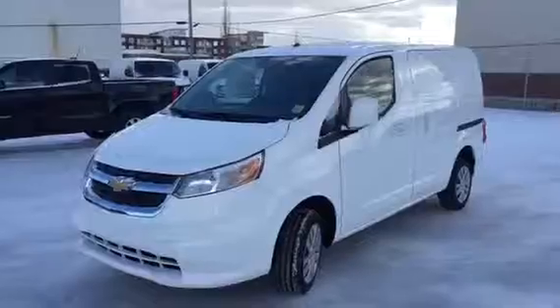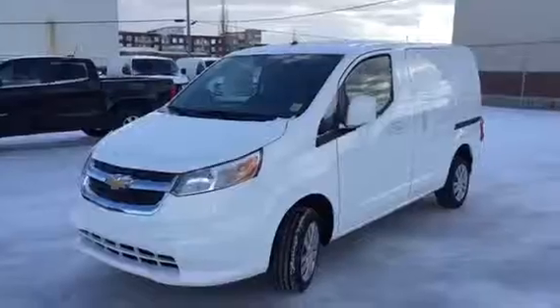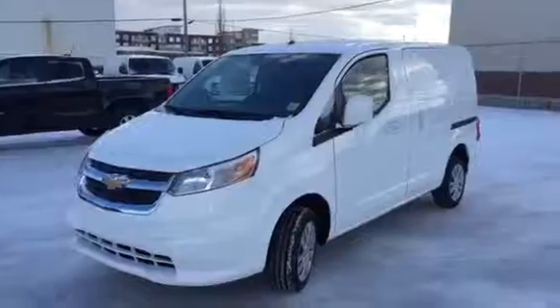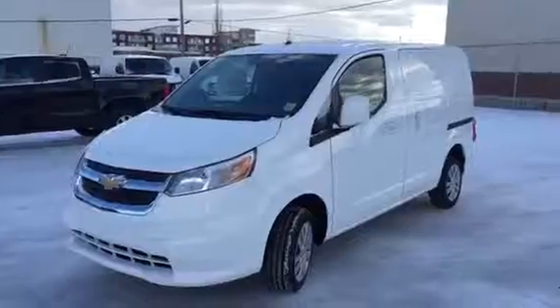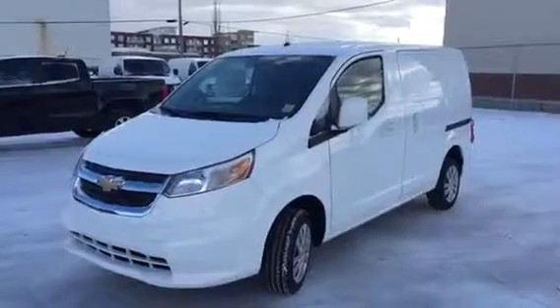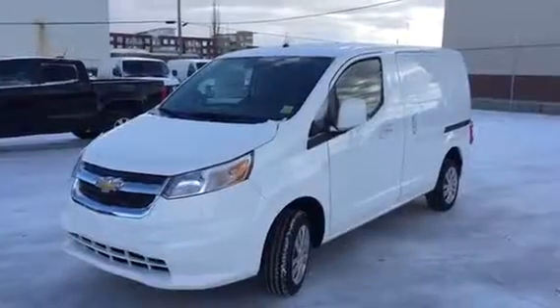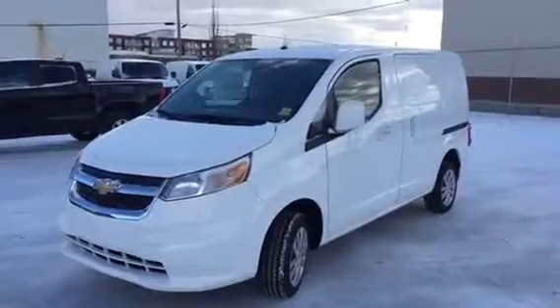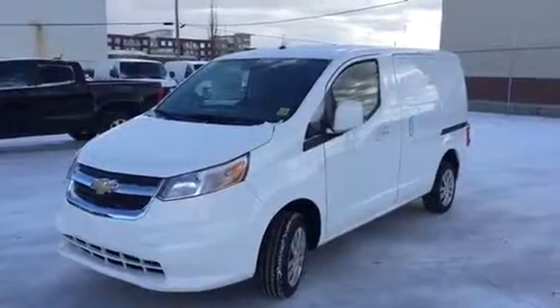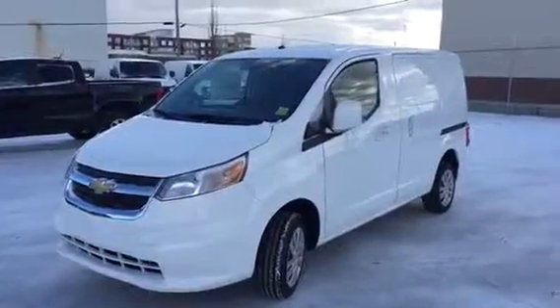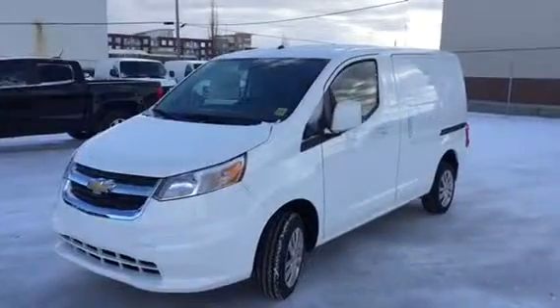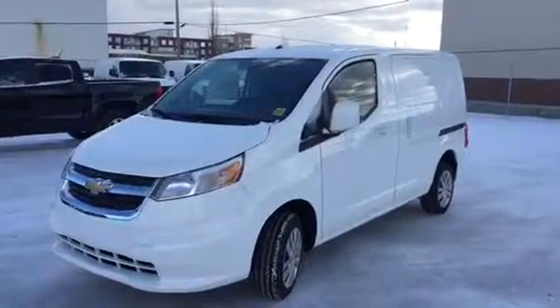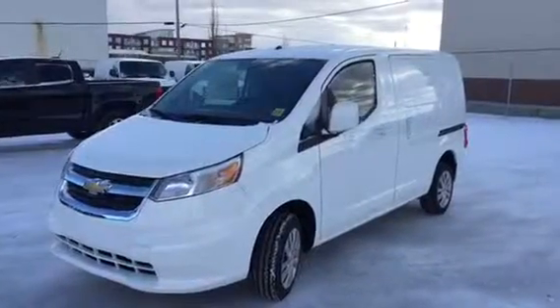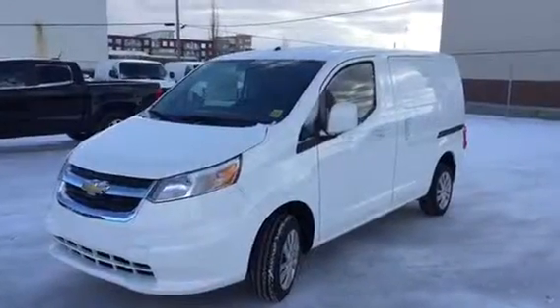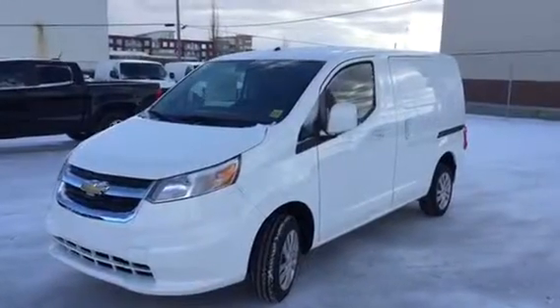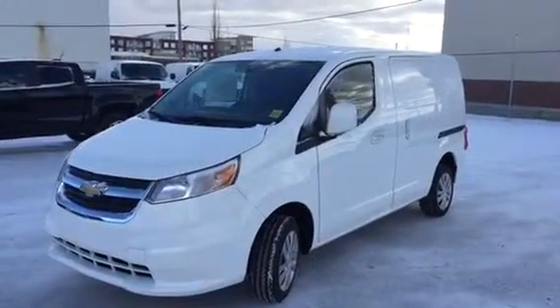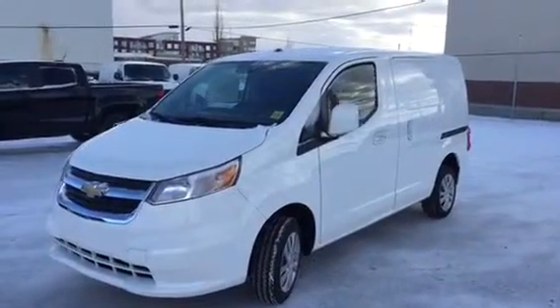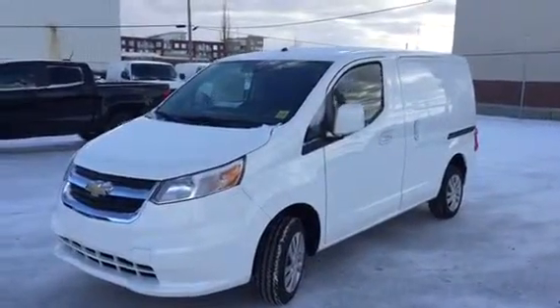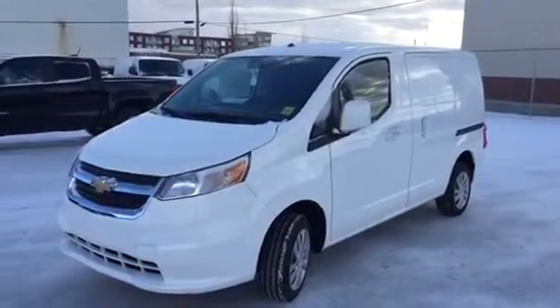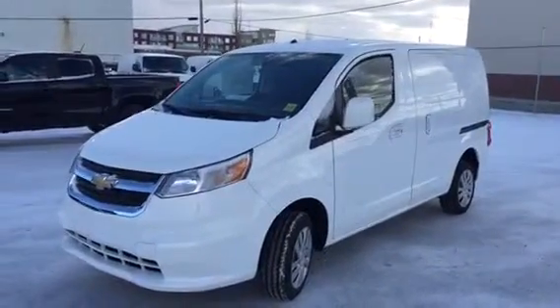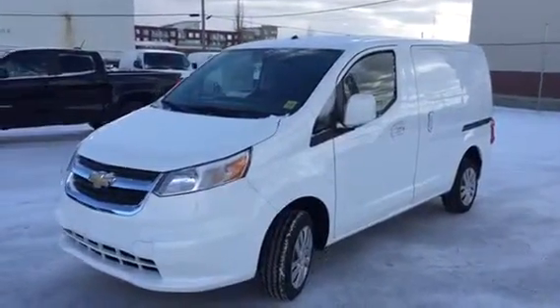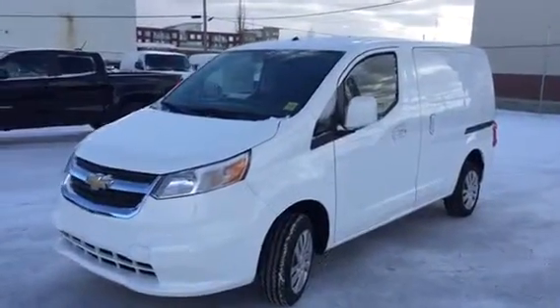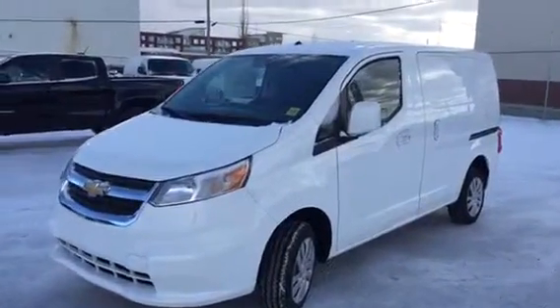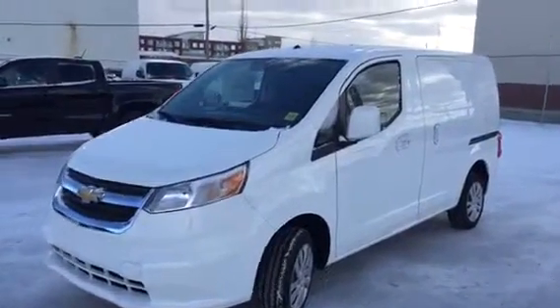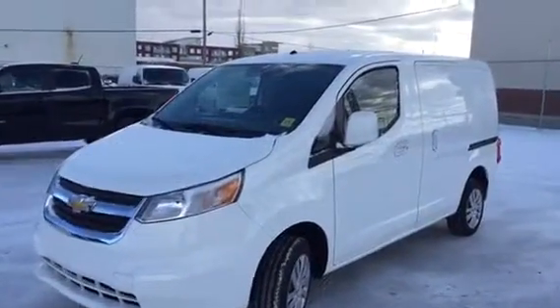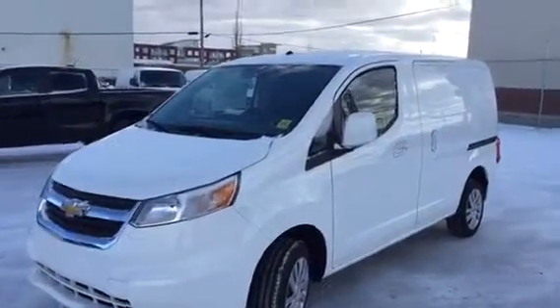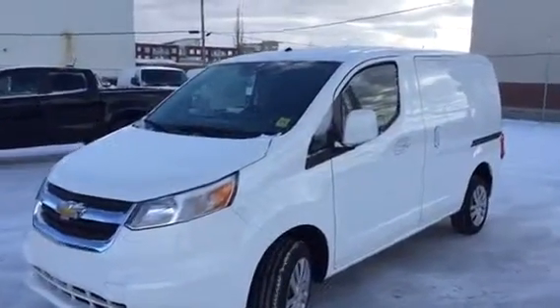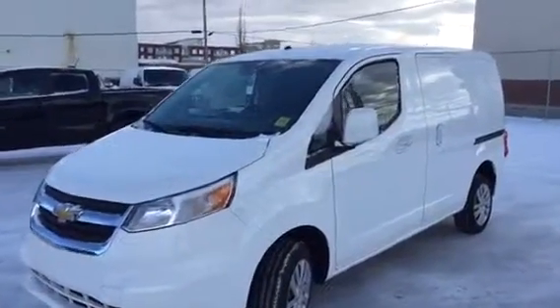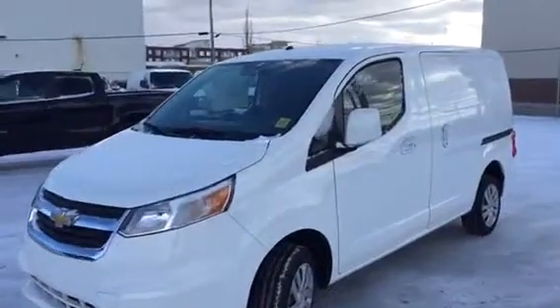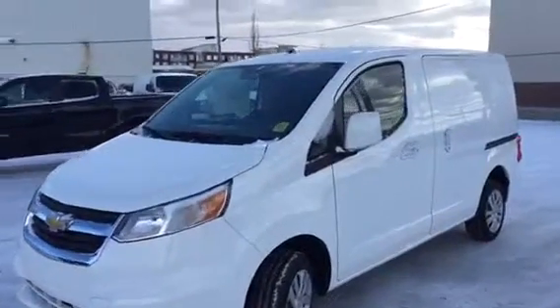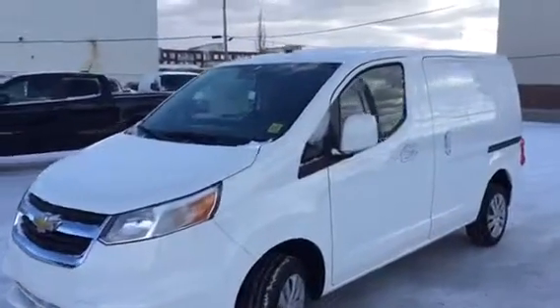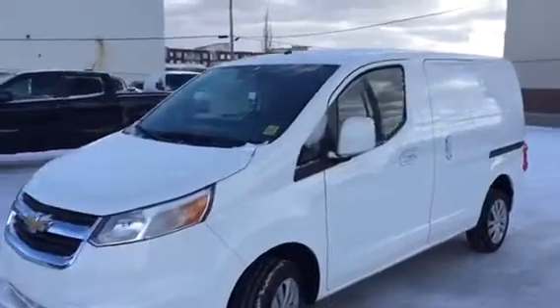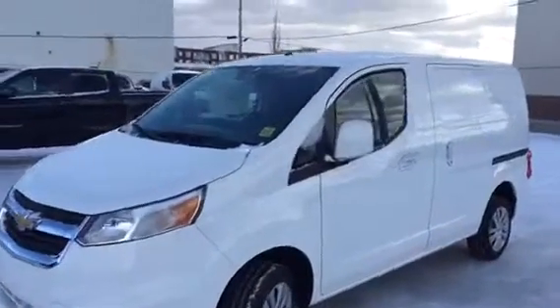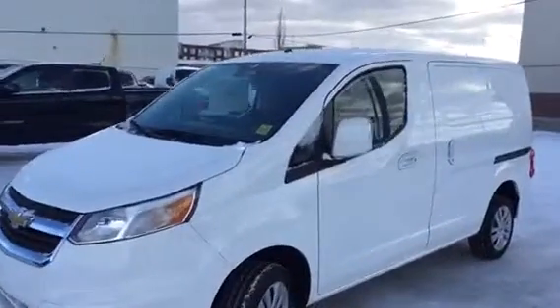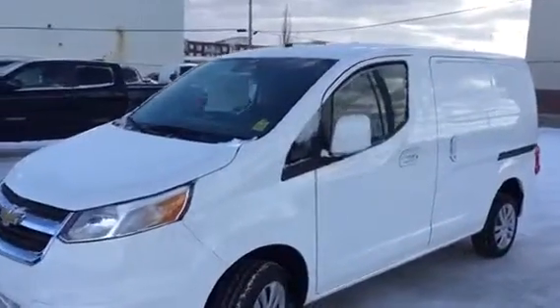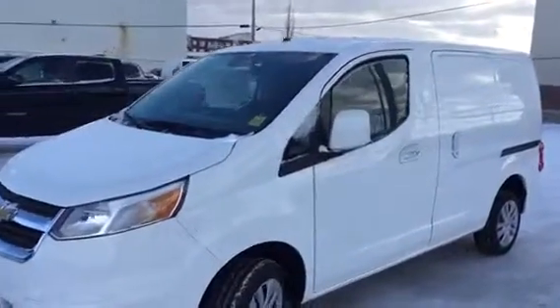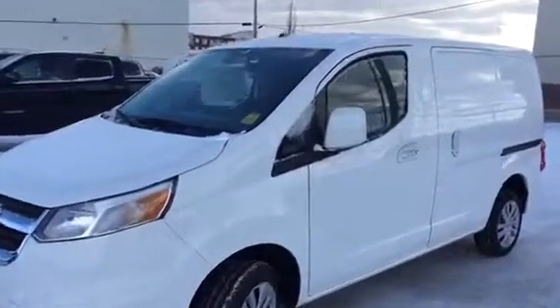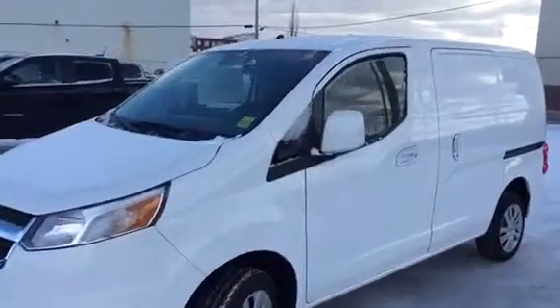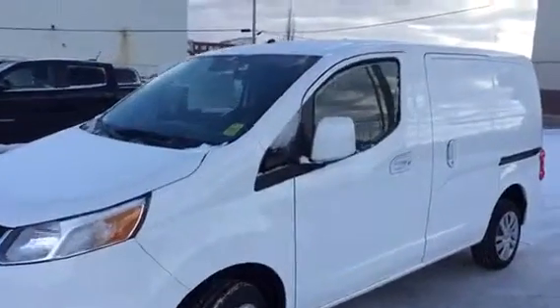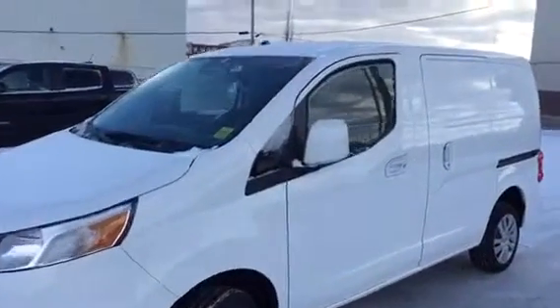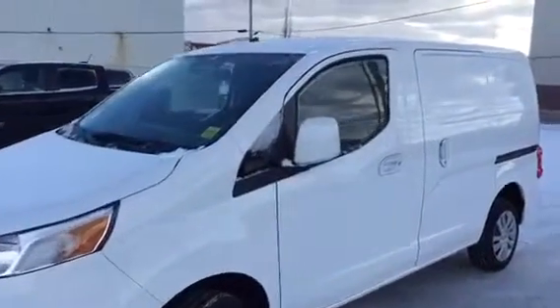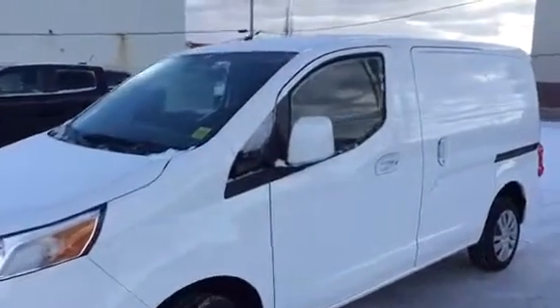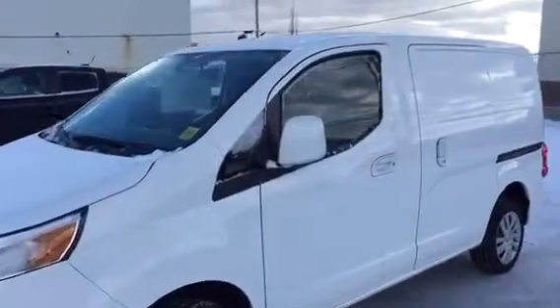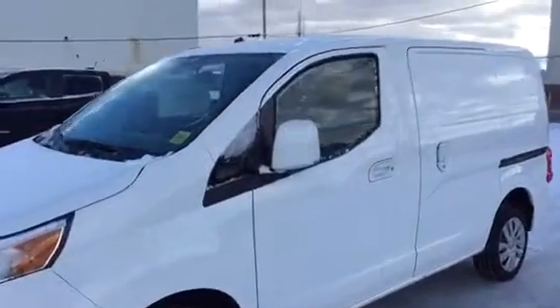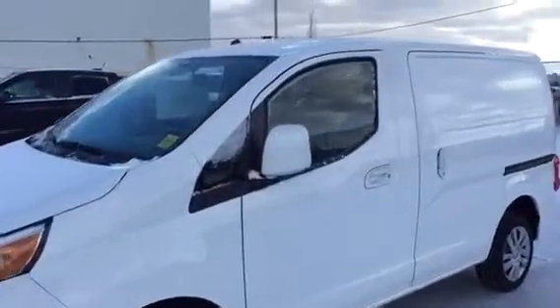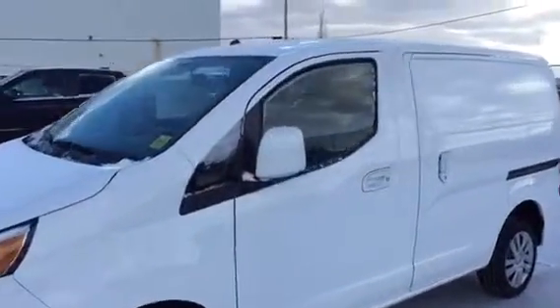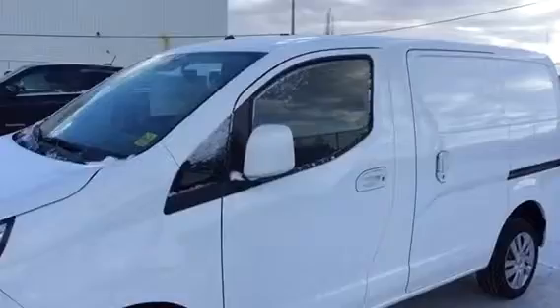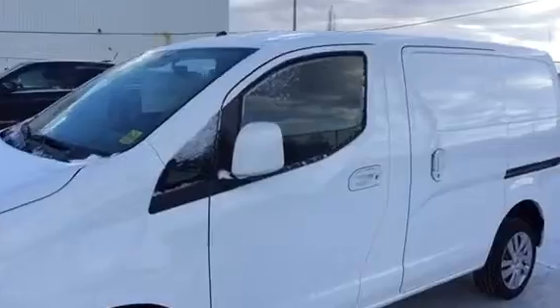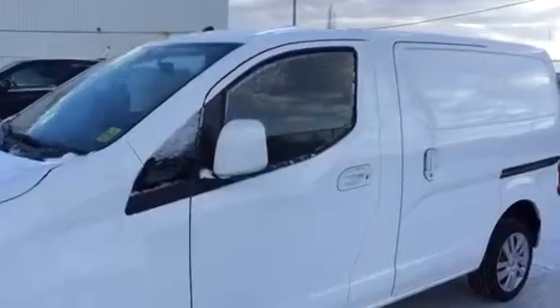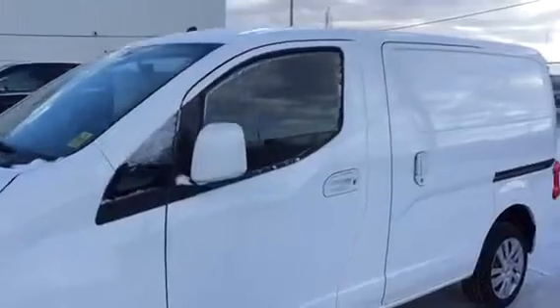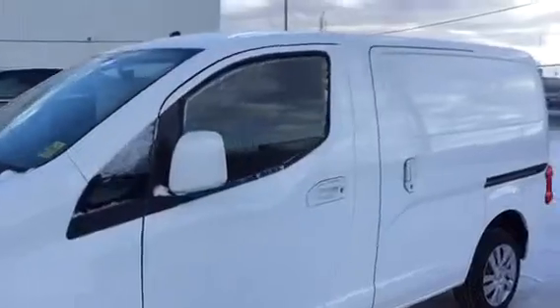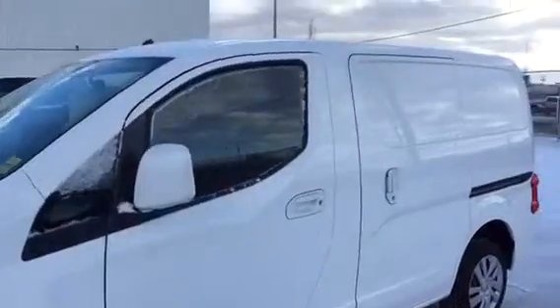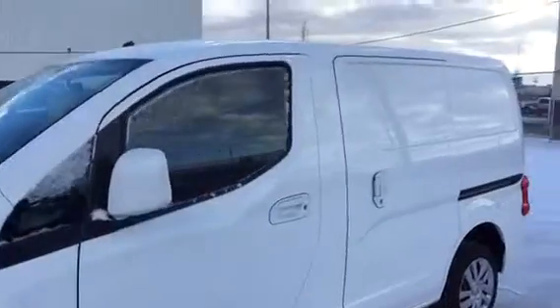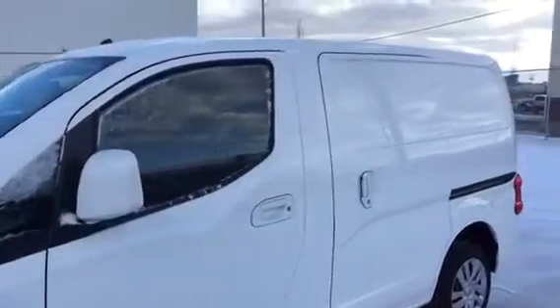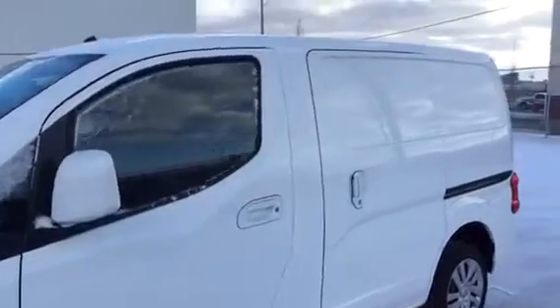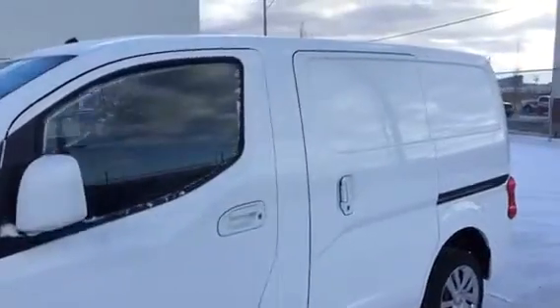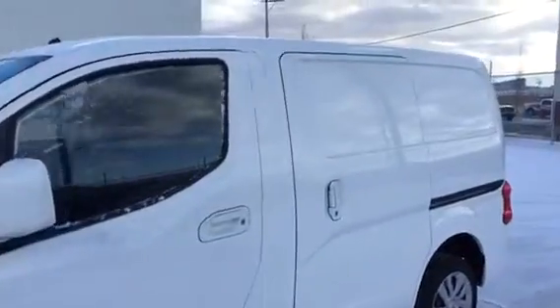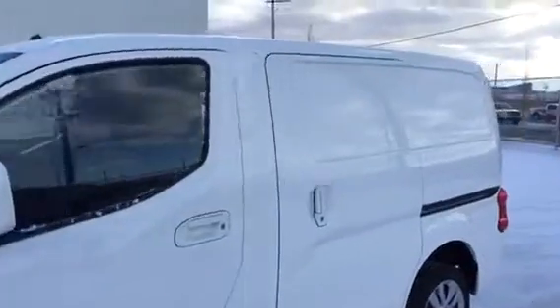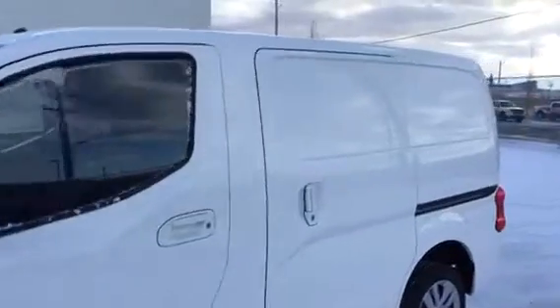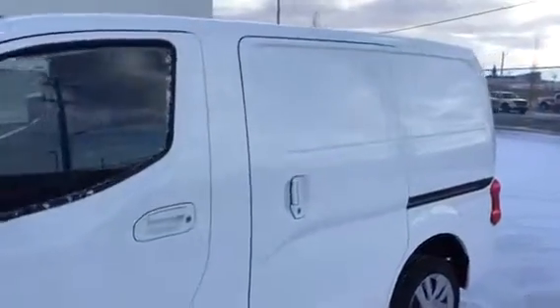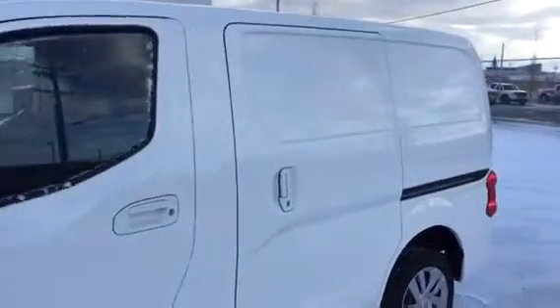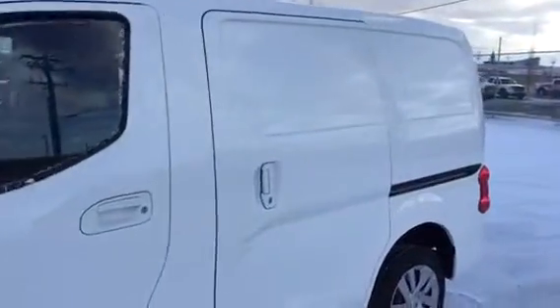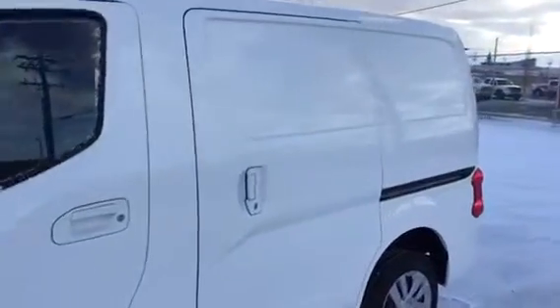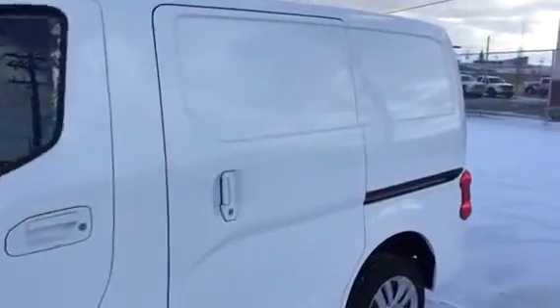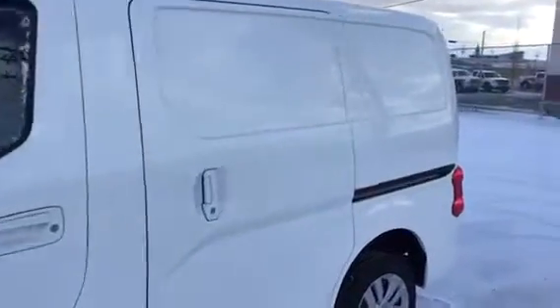Welcome to Davis Chevrolet. This is an all-new 2015 Chevrolet City Express in the color white.